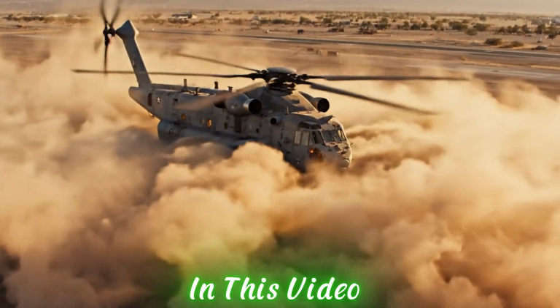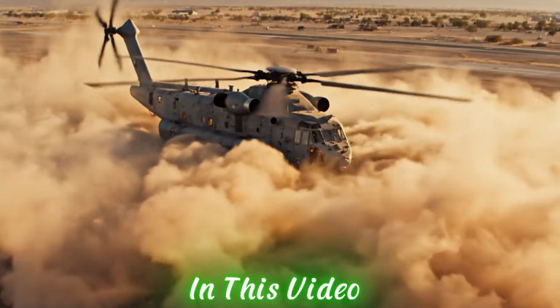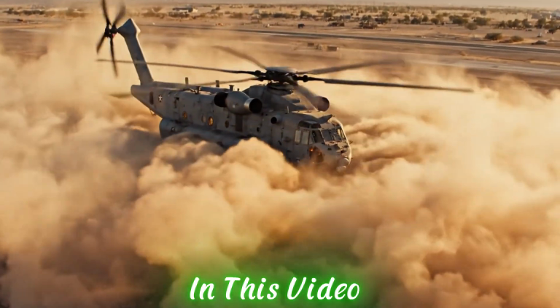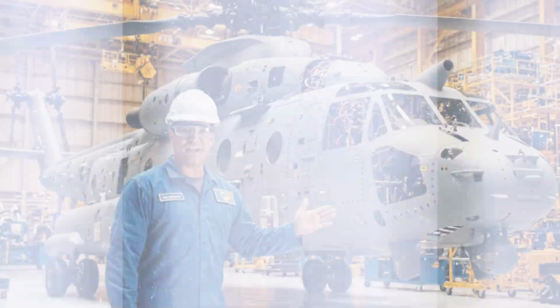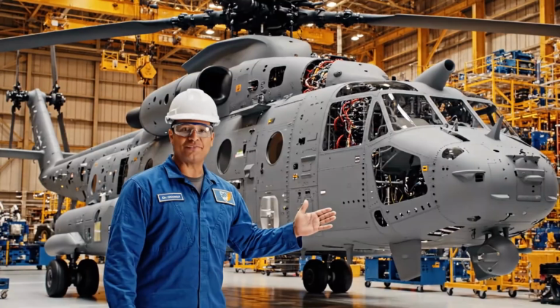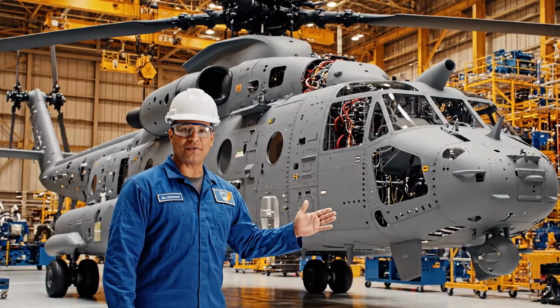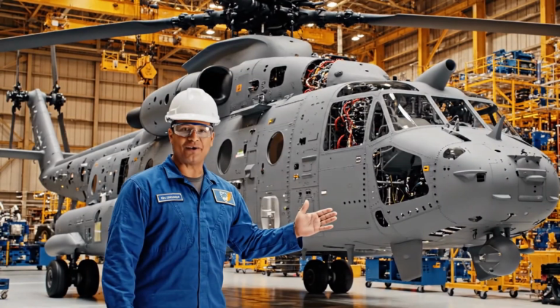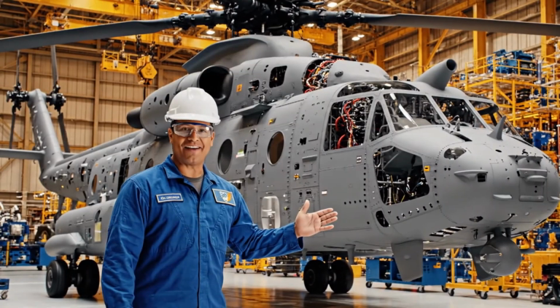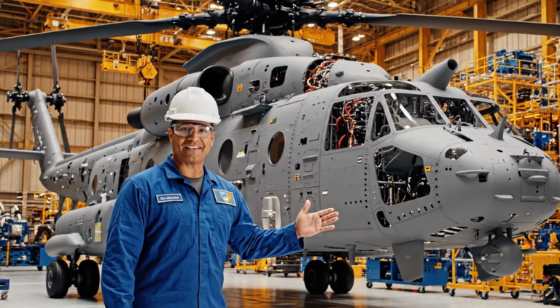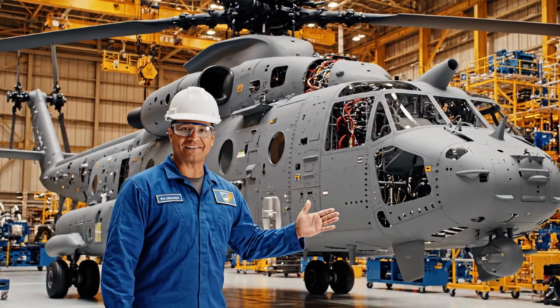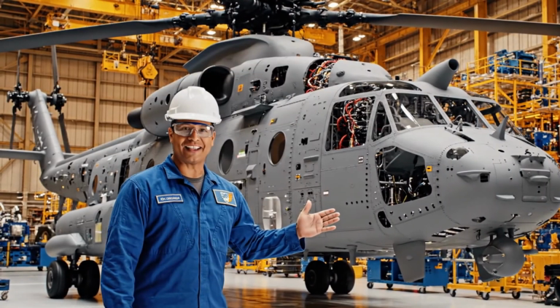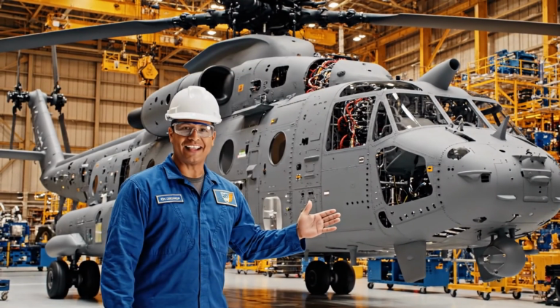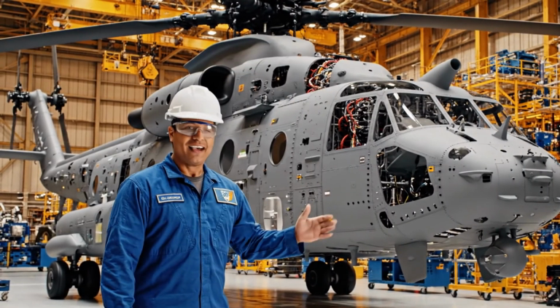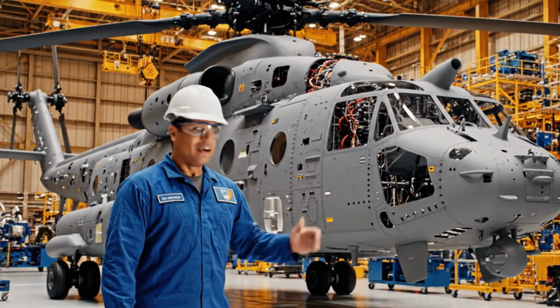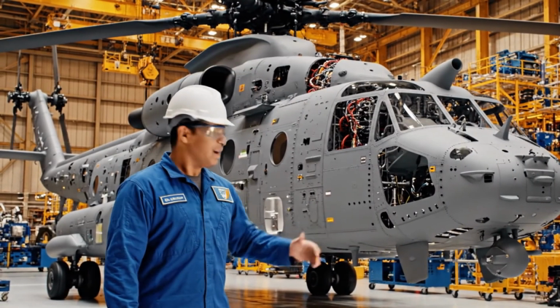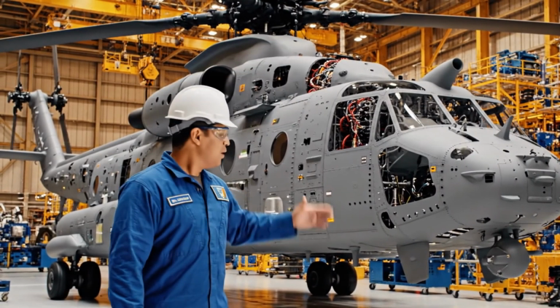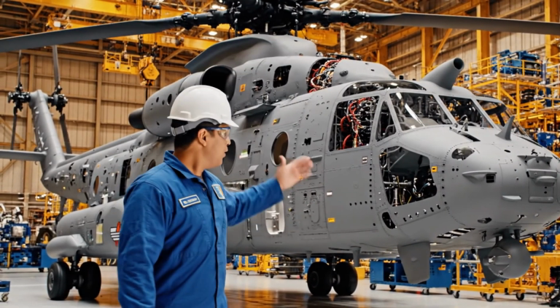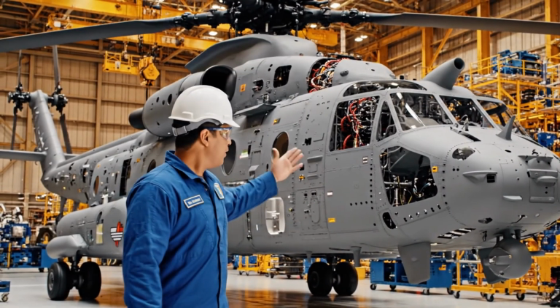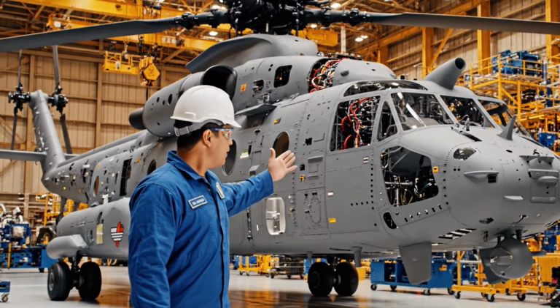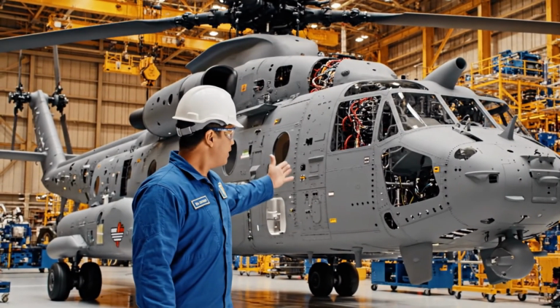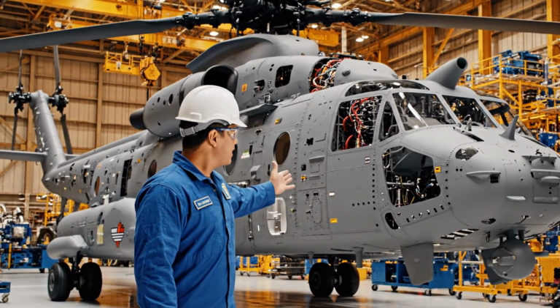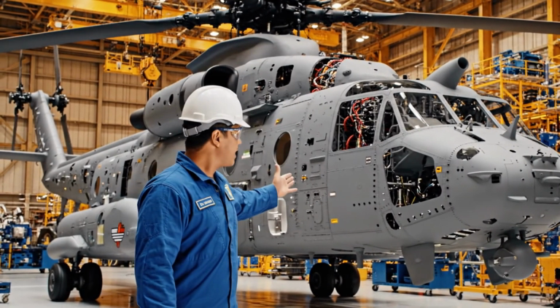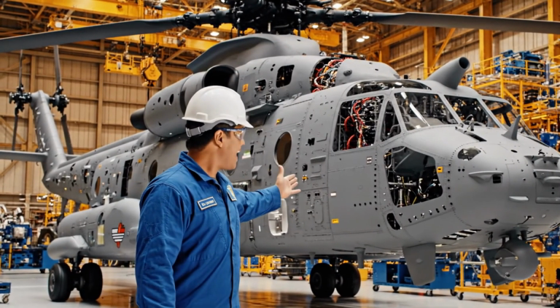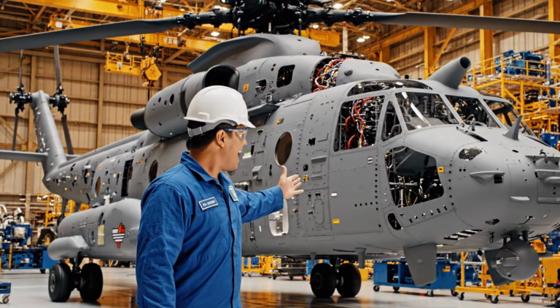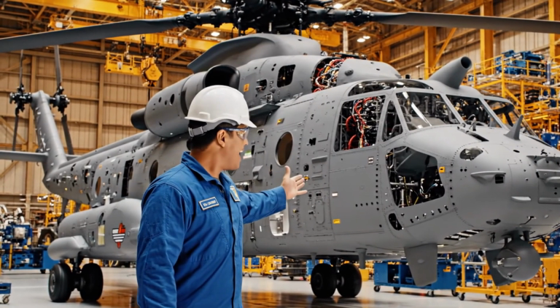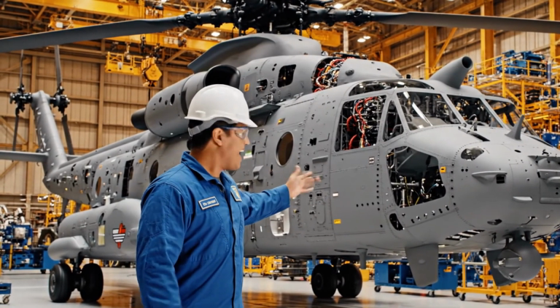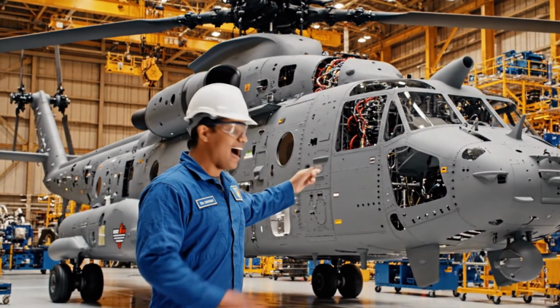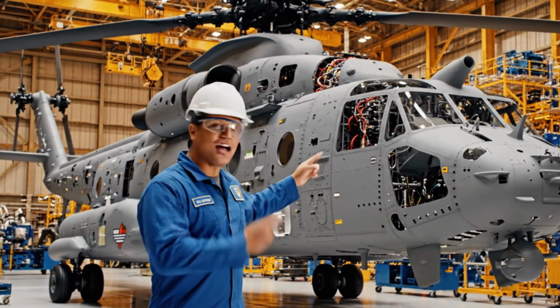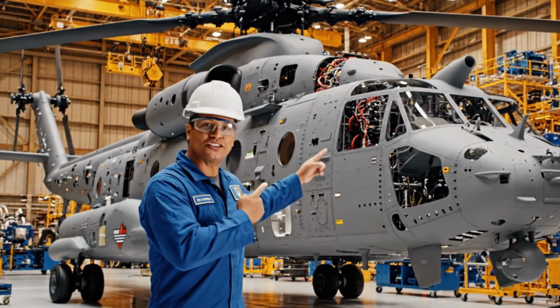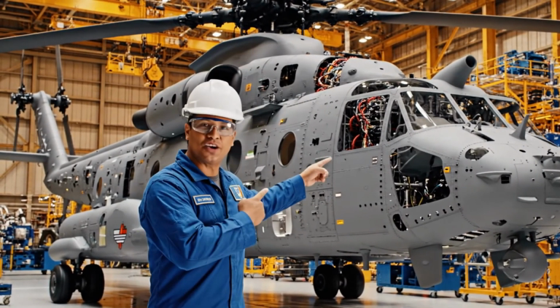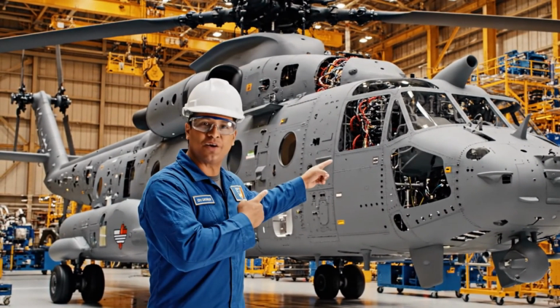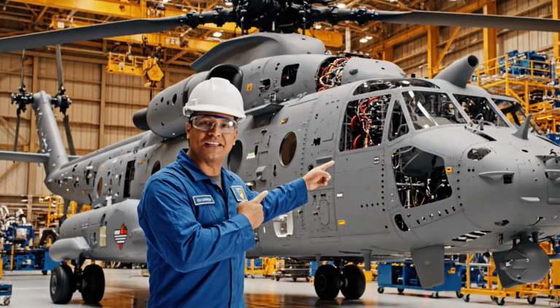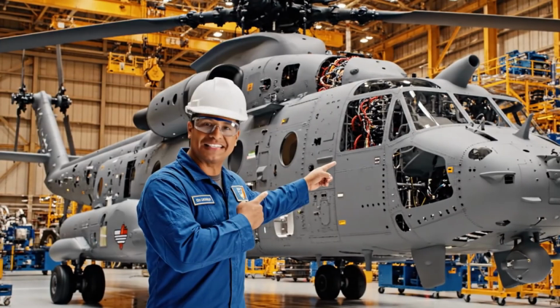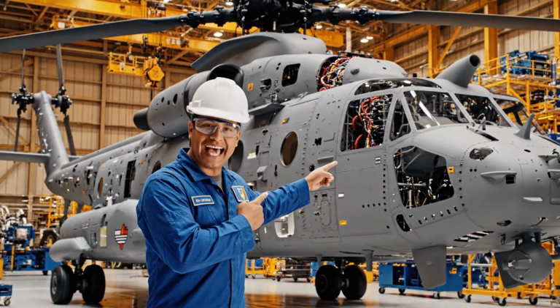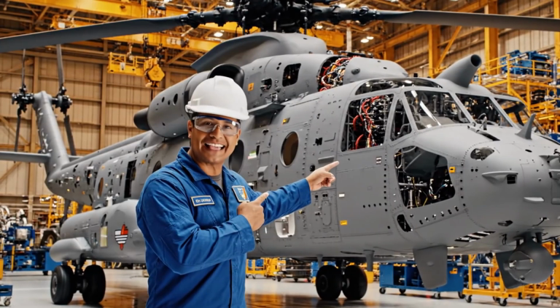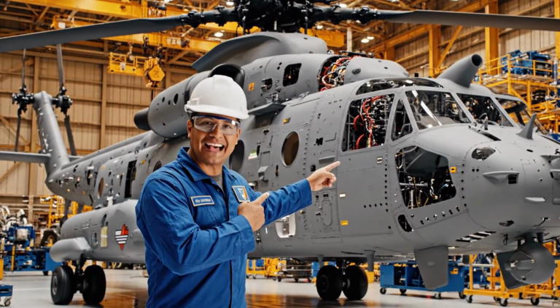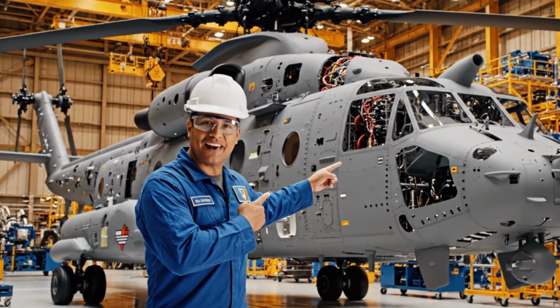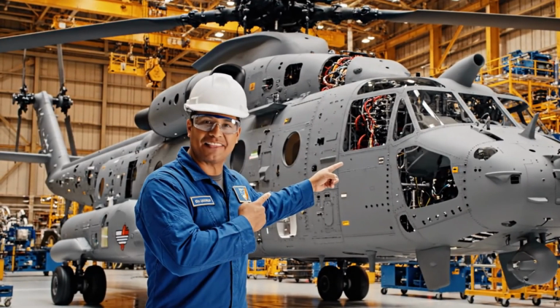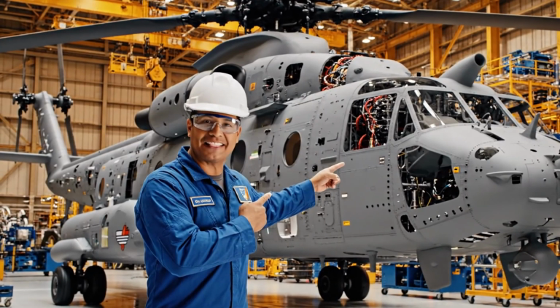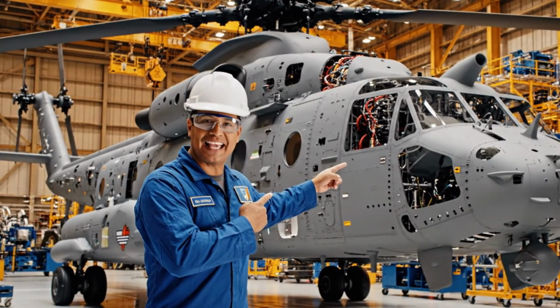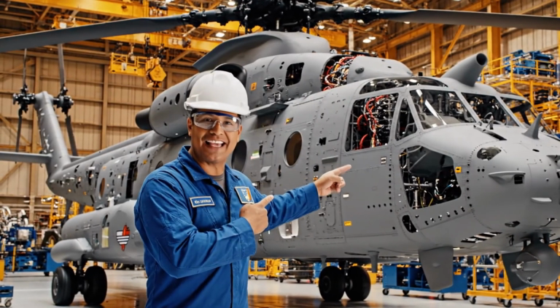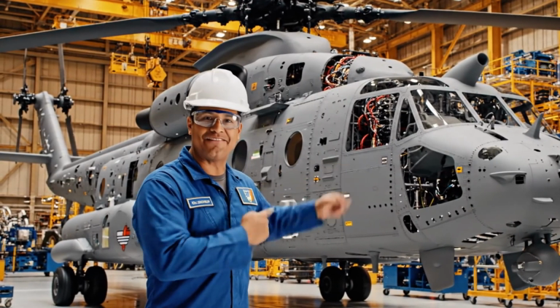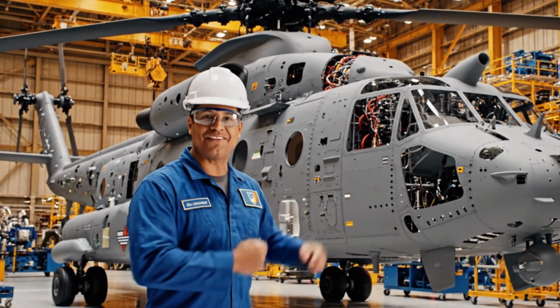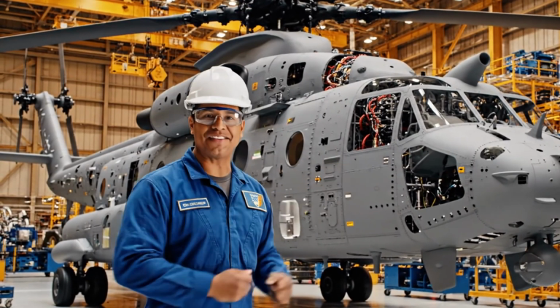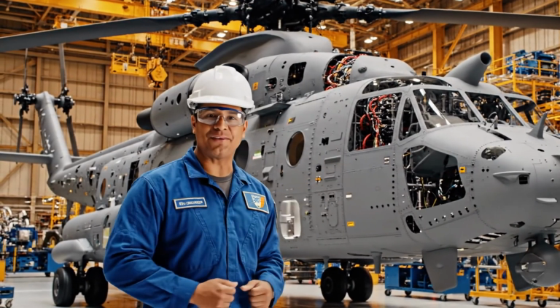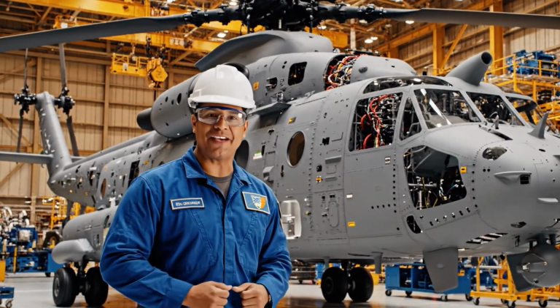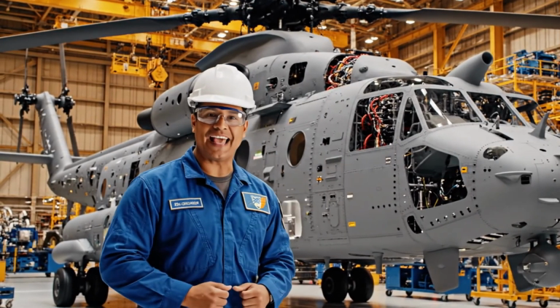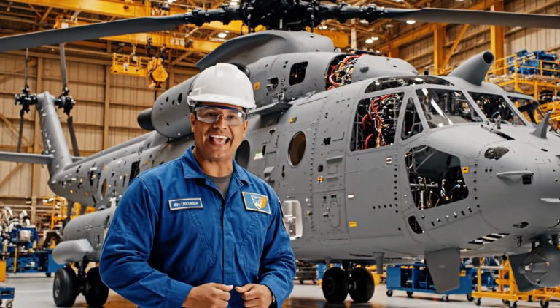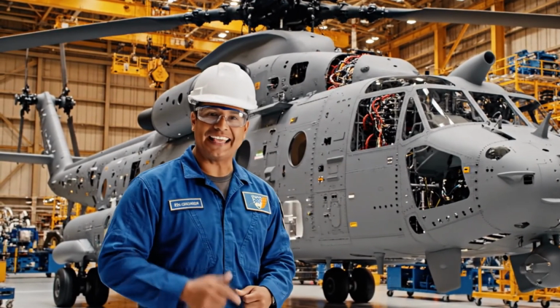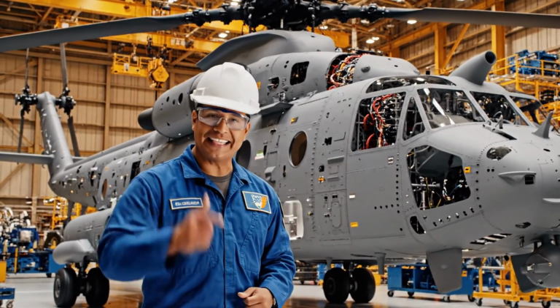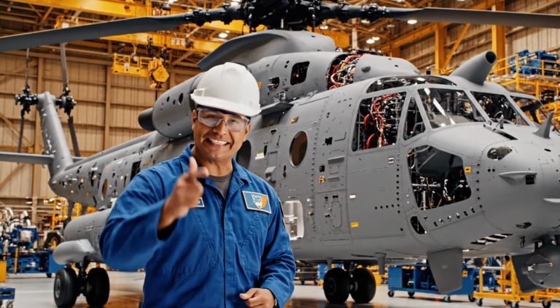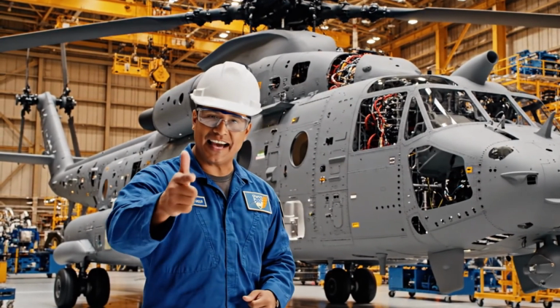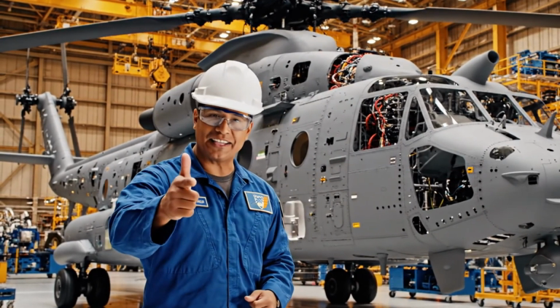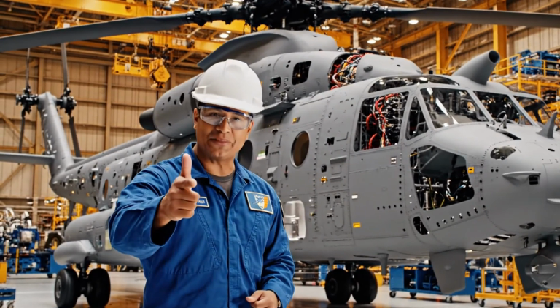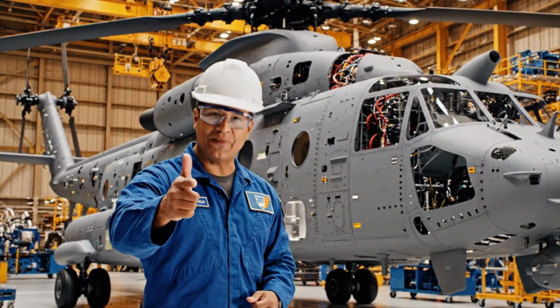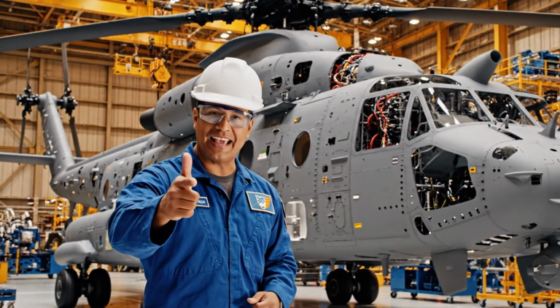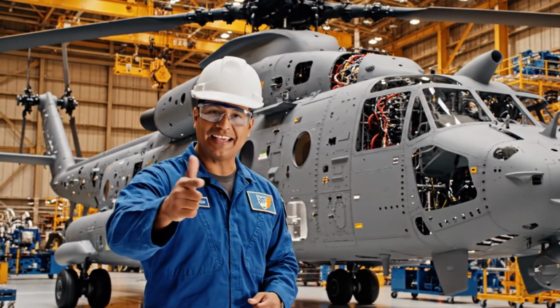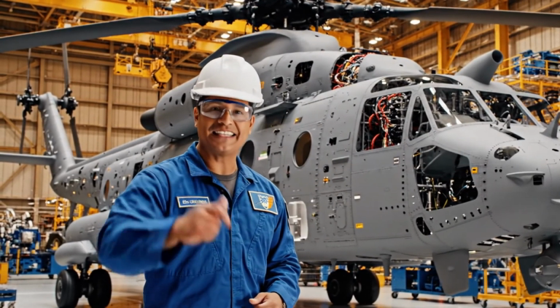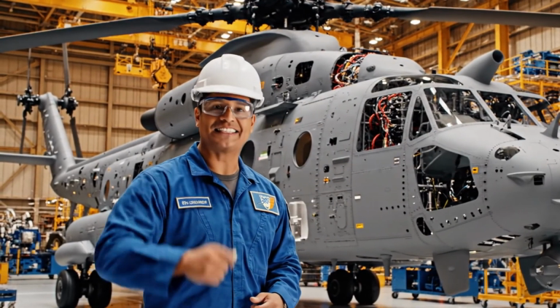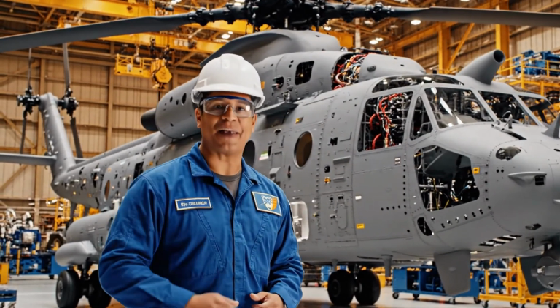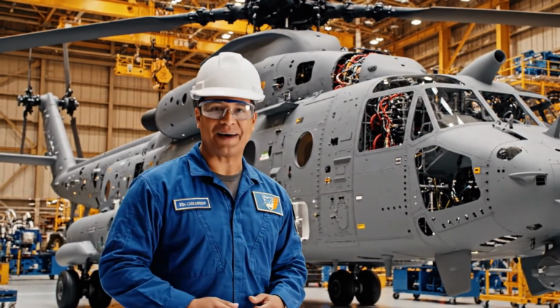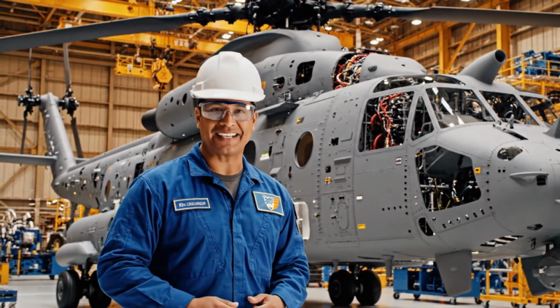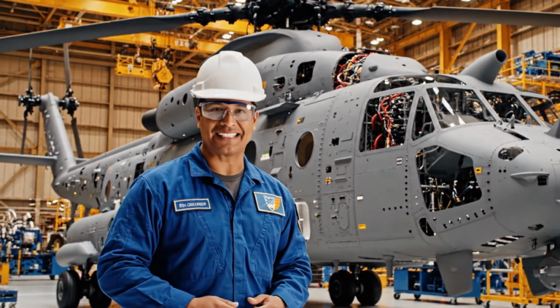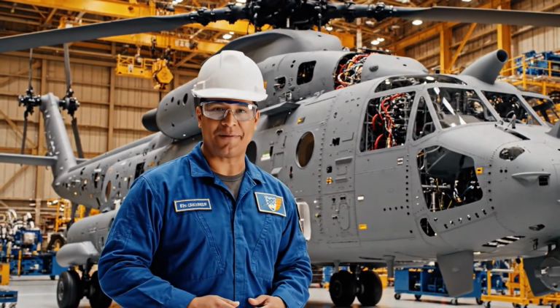Welcome to our factory. Today I'll show you exactly how the CH-53K King Stallion is made, step by step.